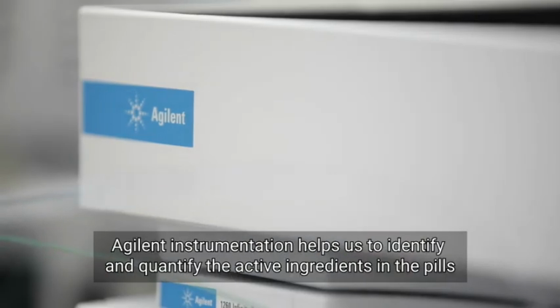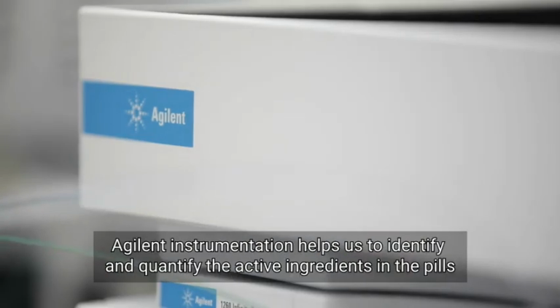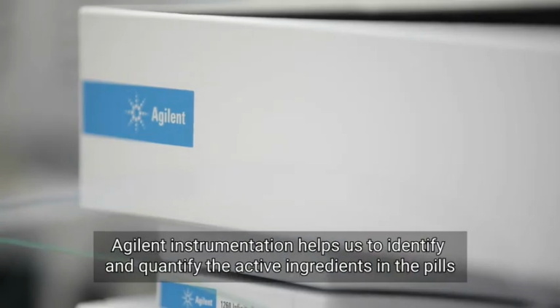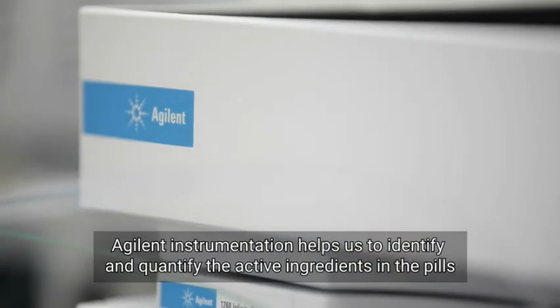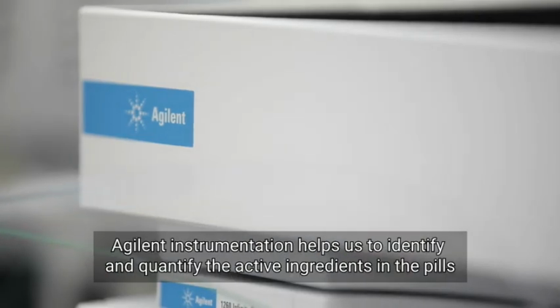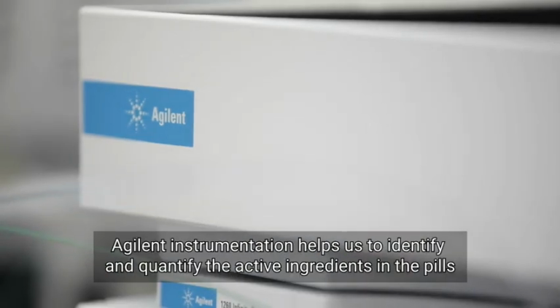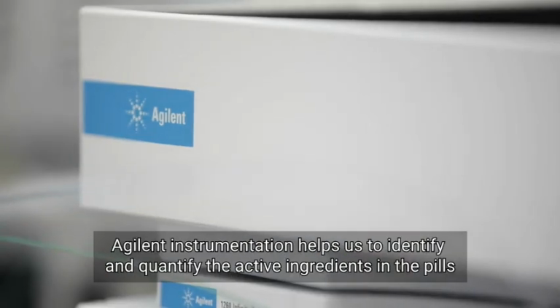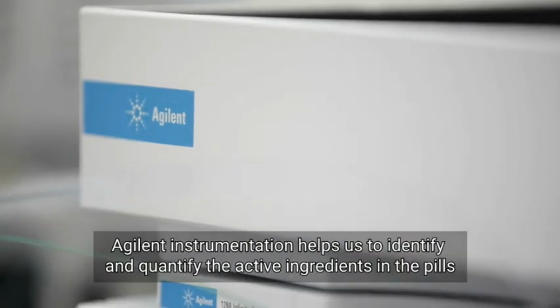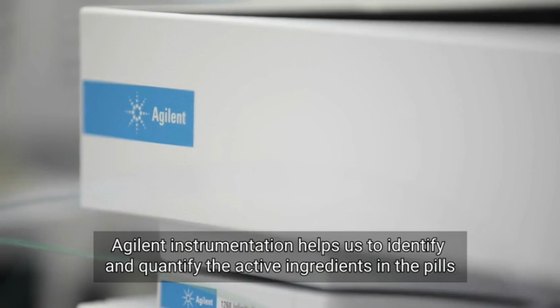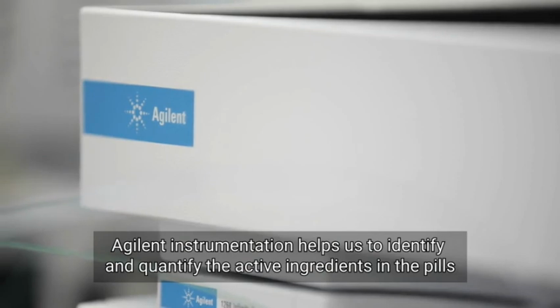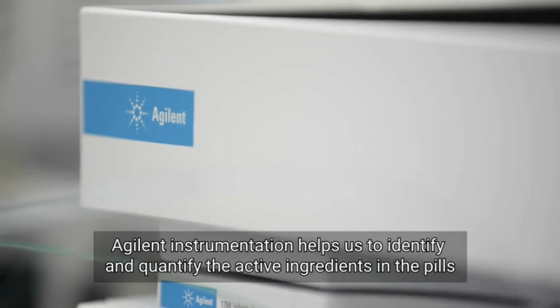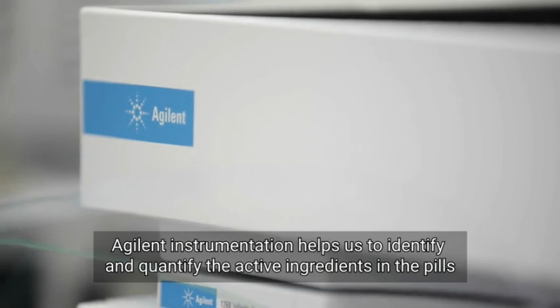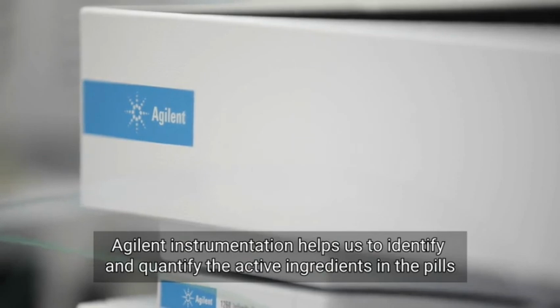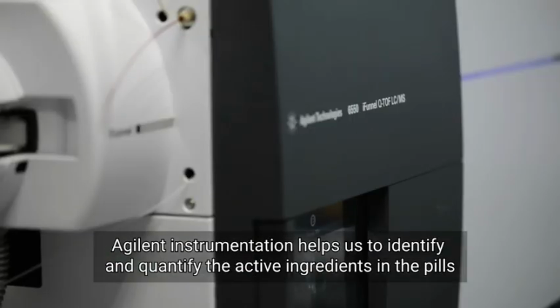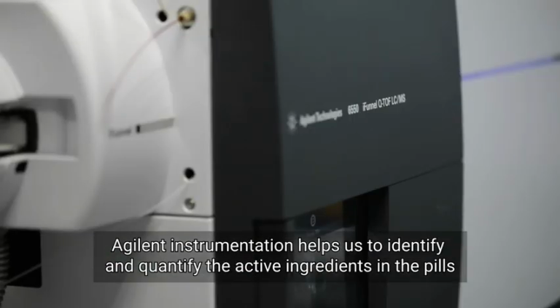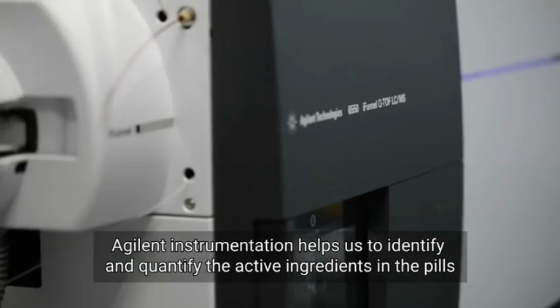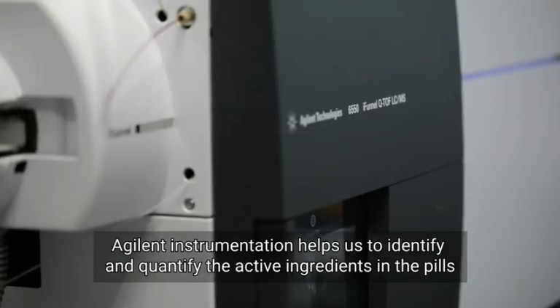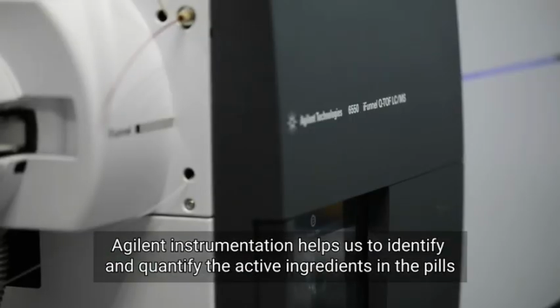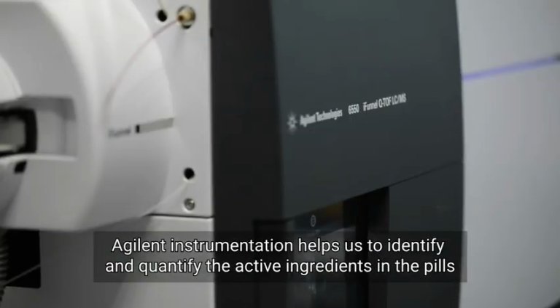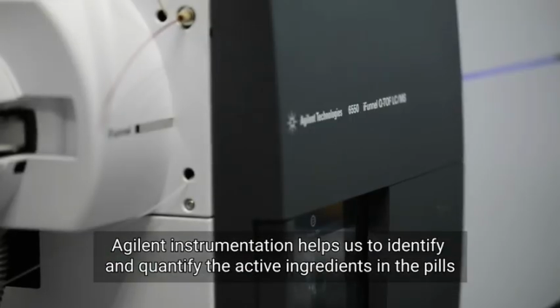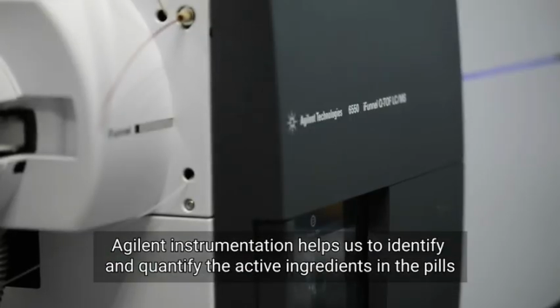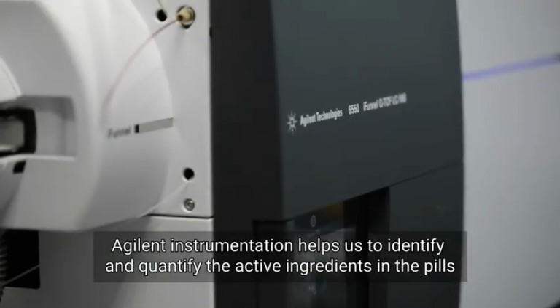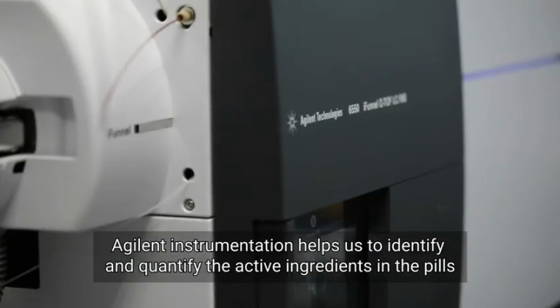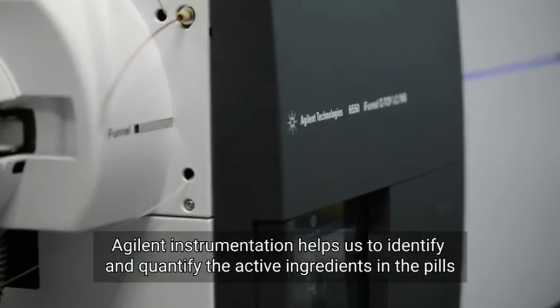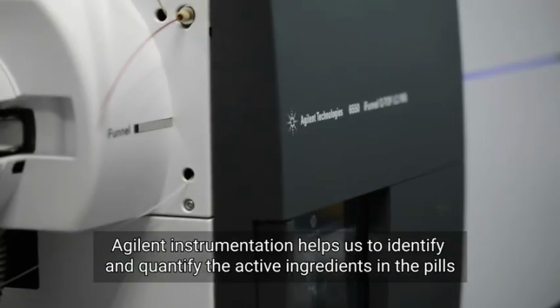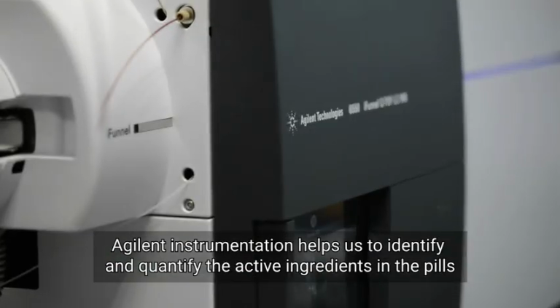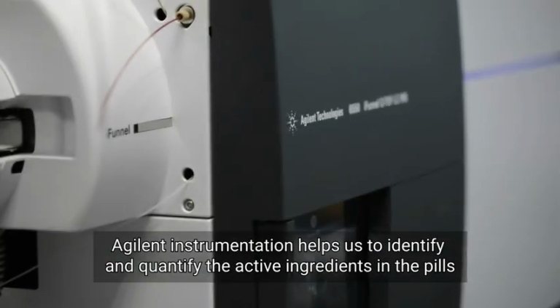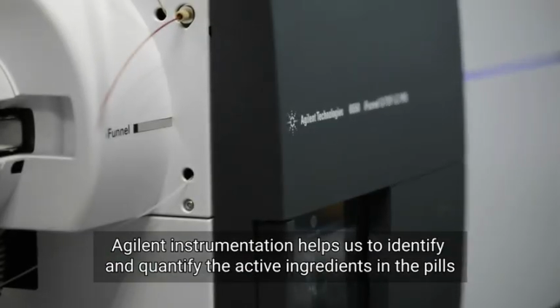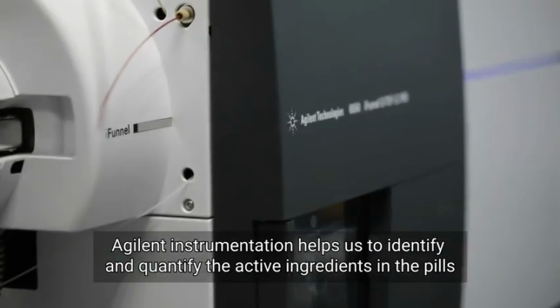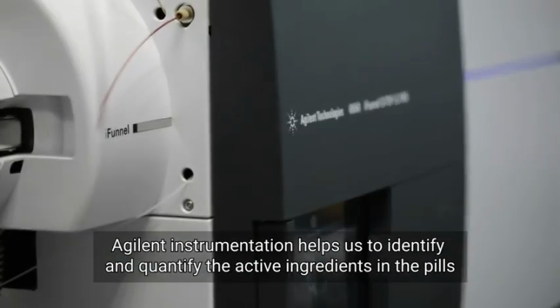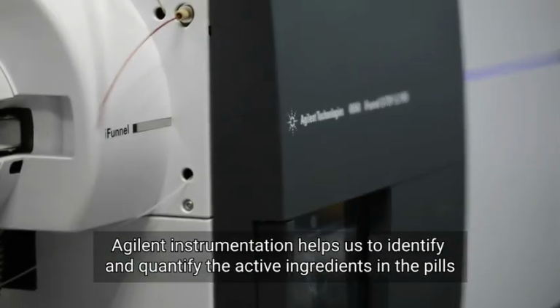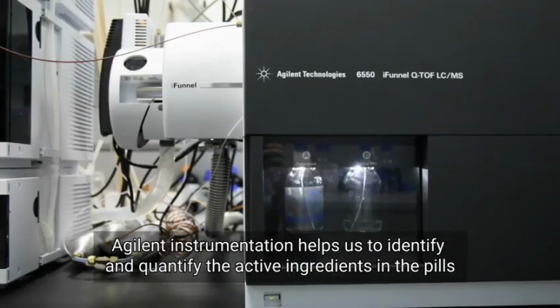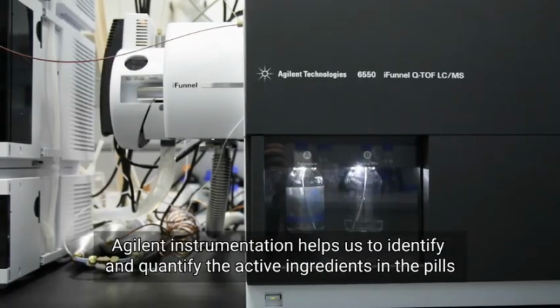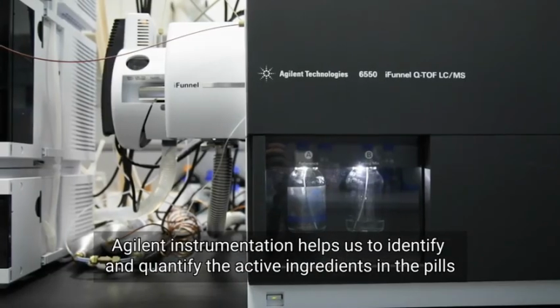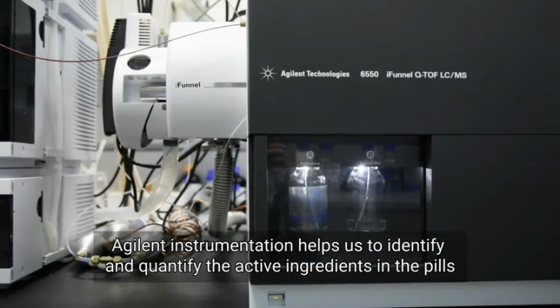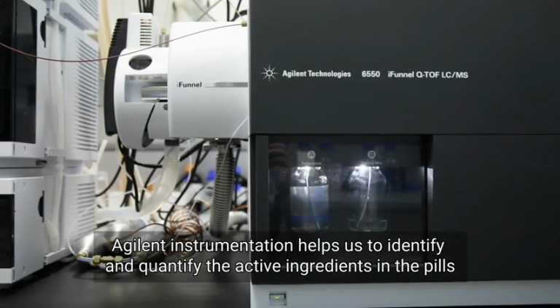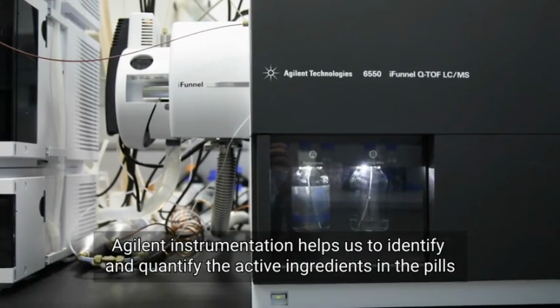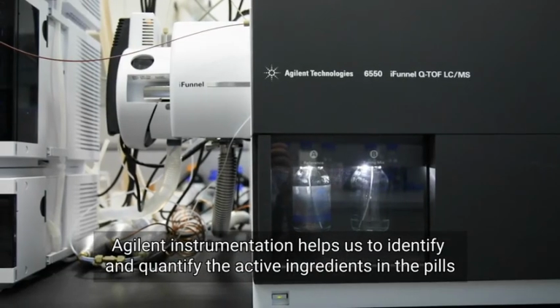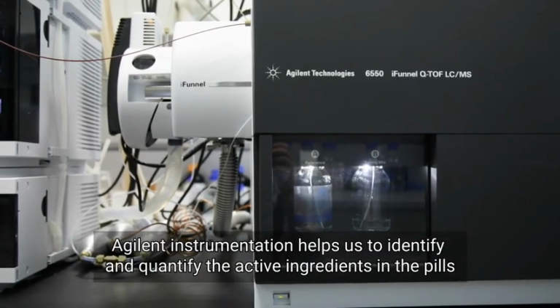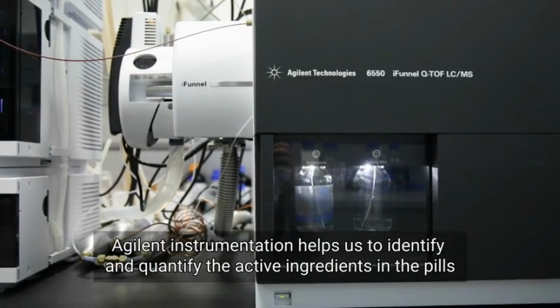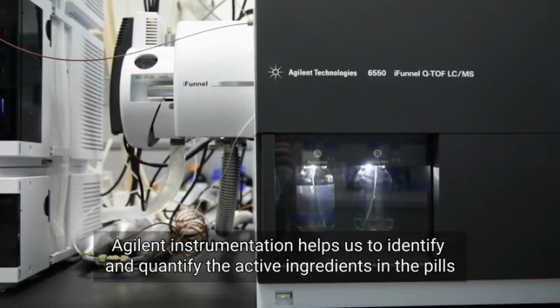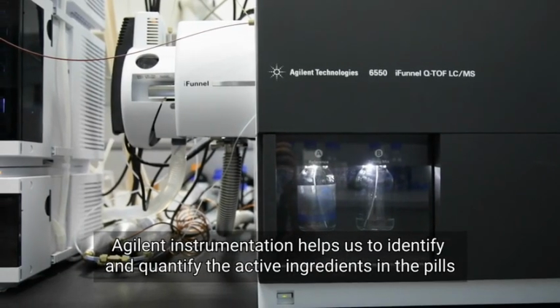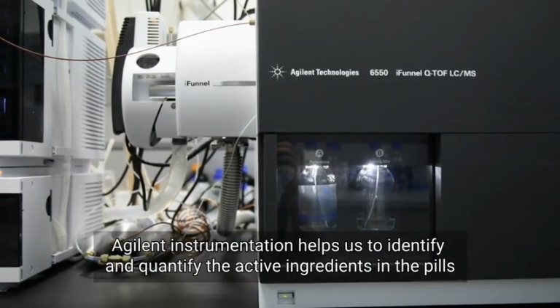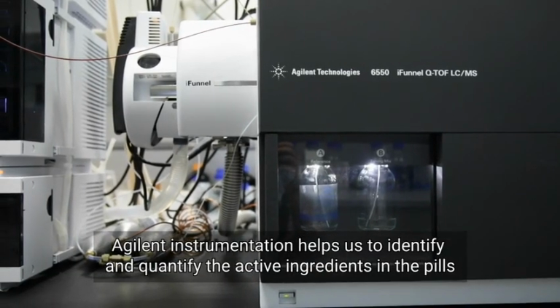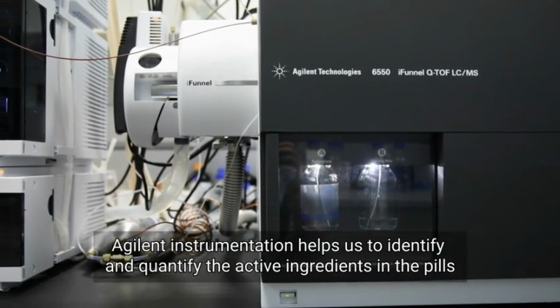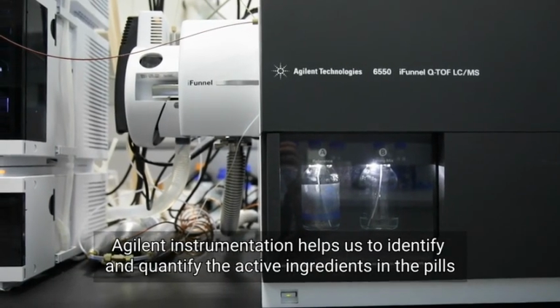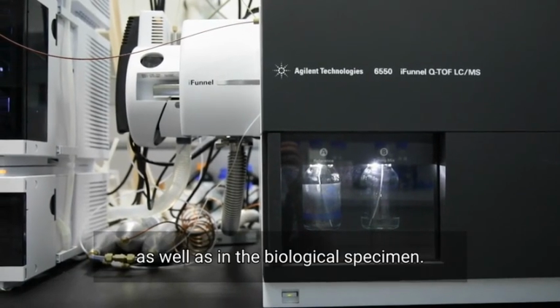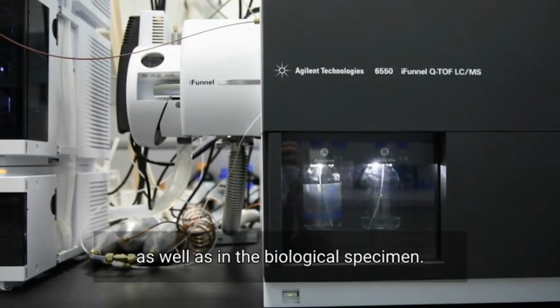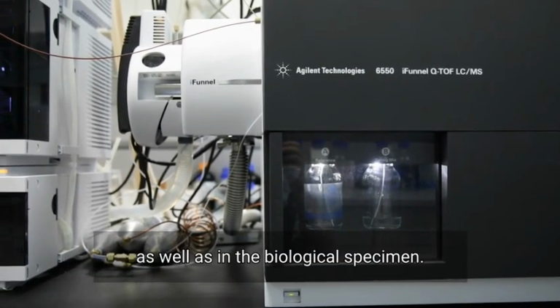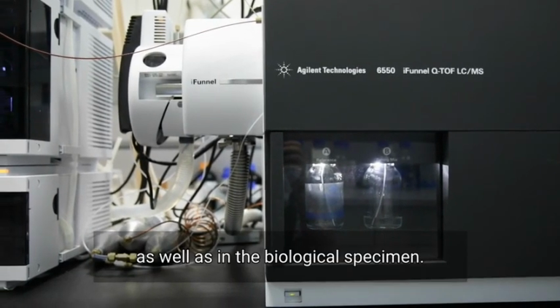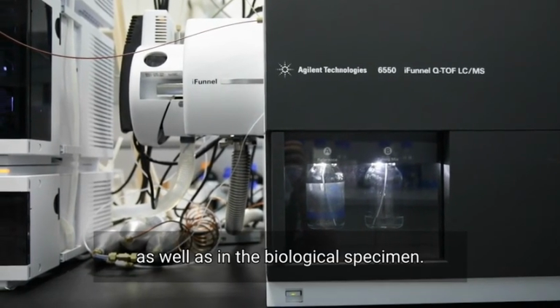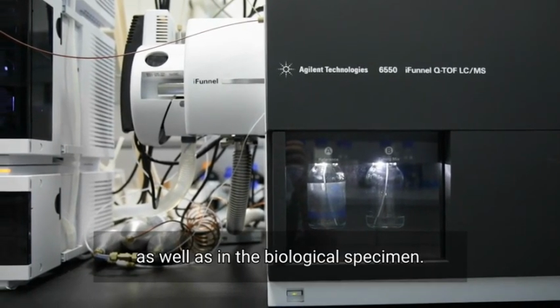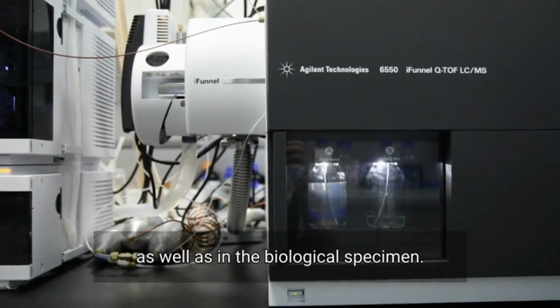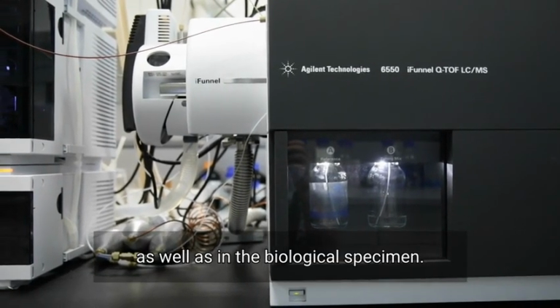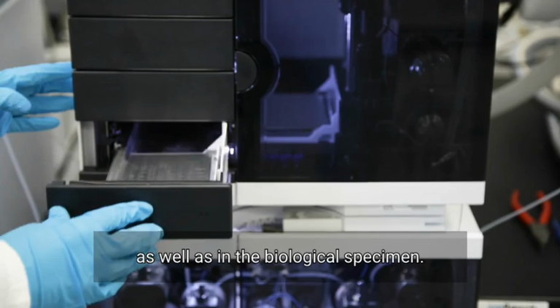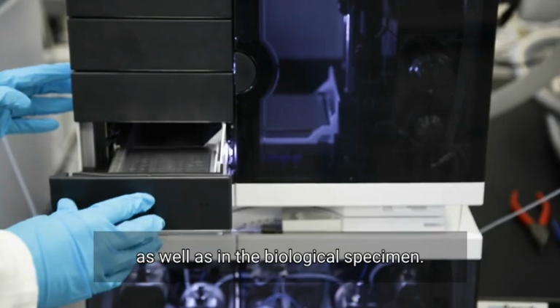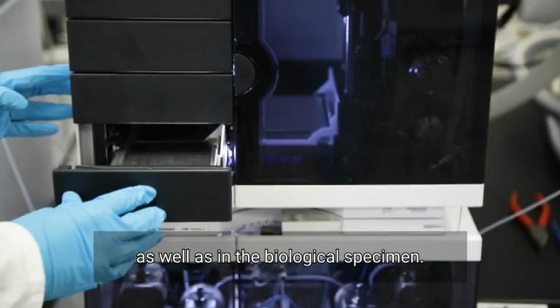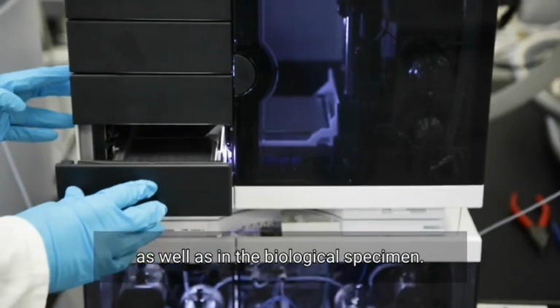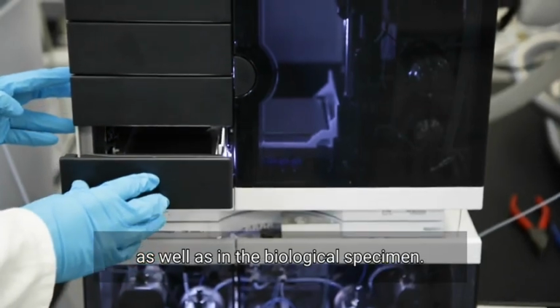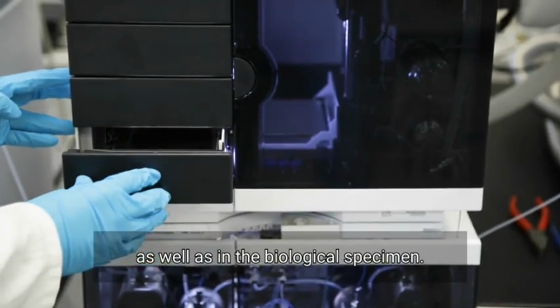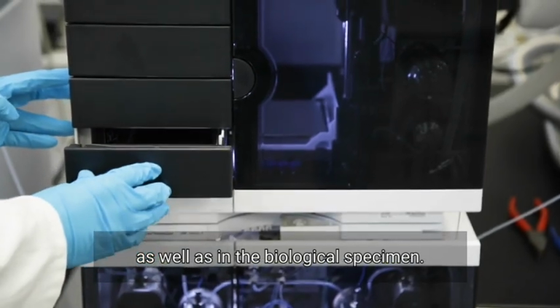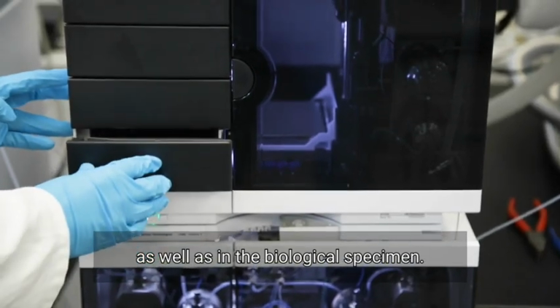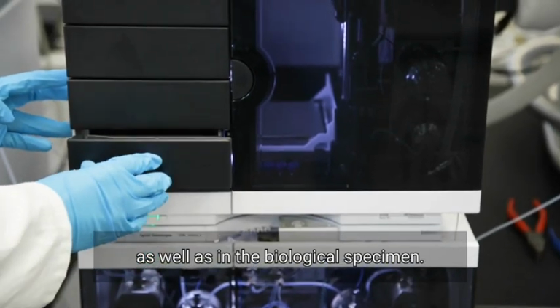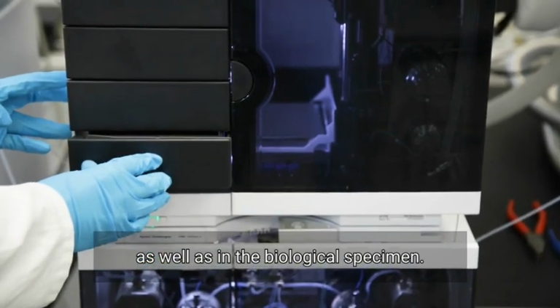Agilent instrumentation helps us to identify and quantify the active ingredients in the pills as well as in the biological specimen.